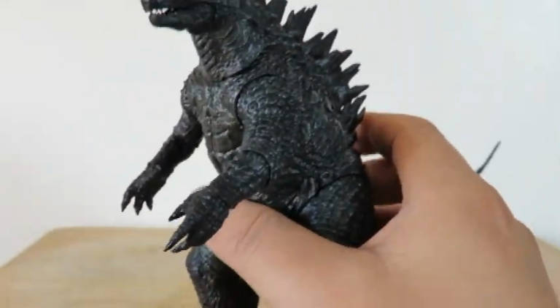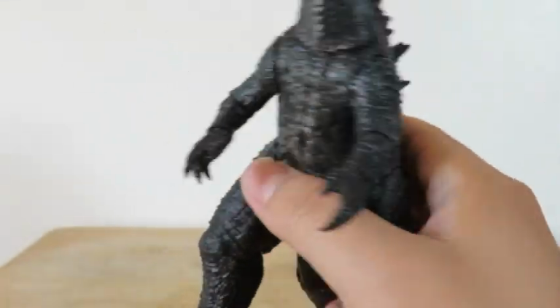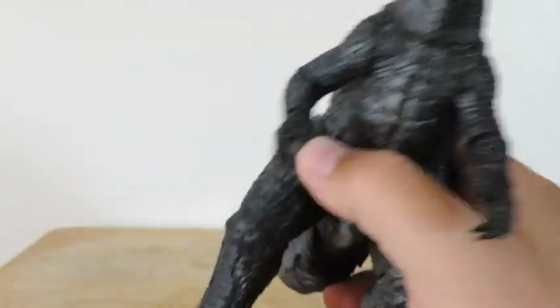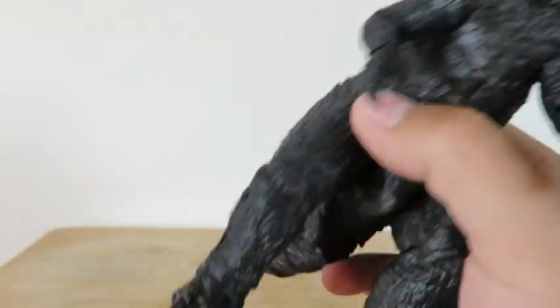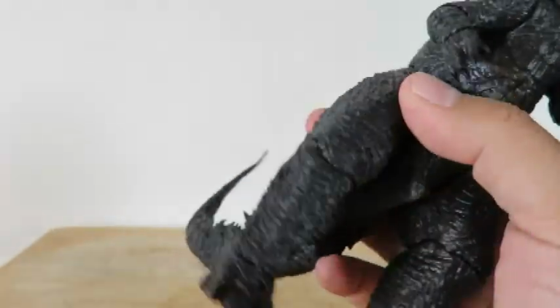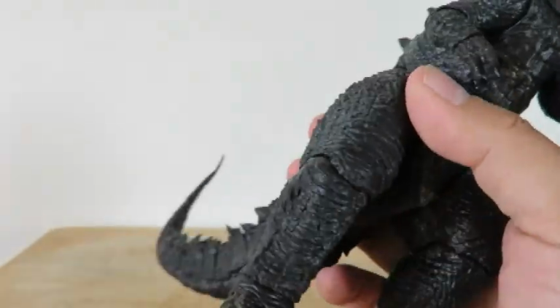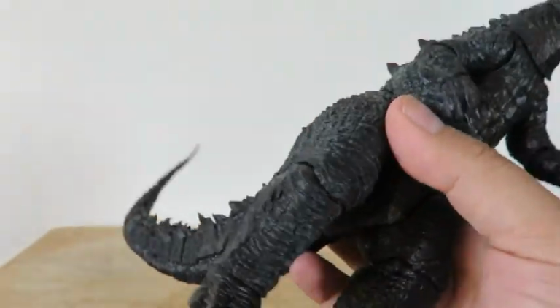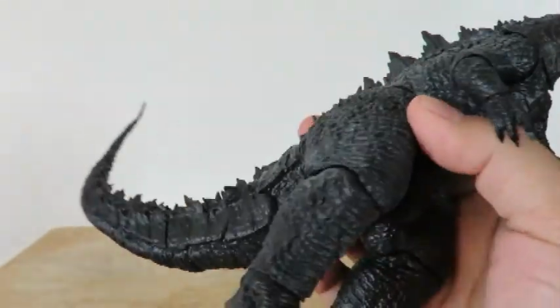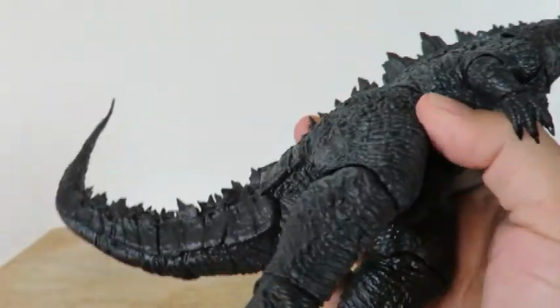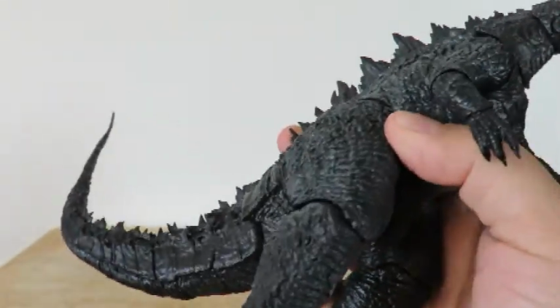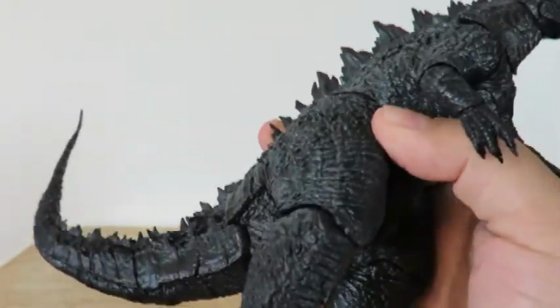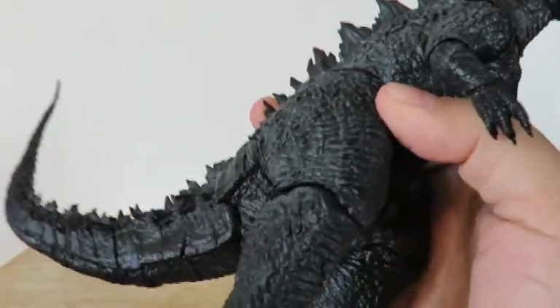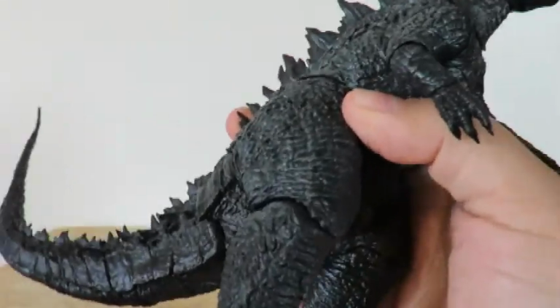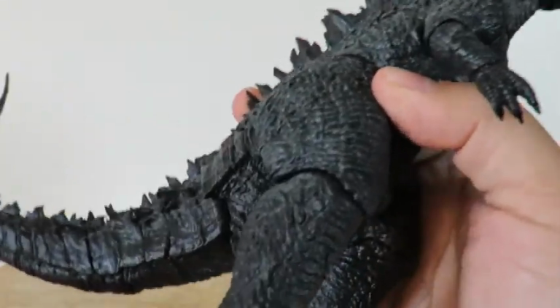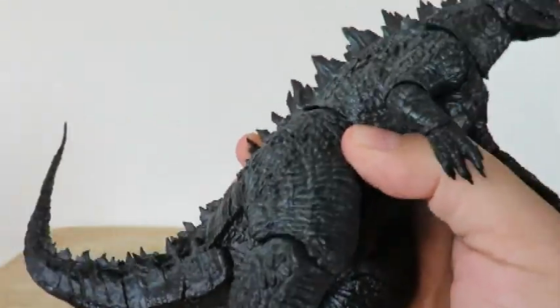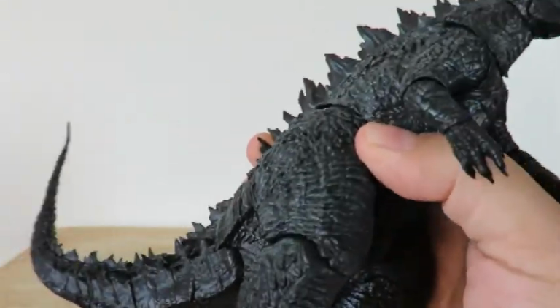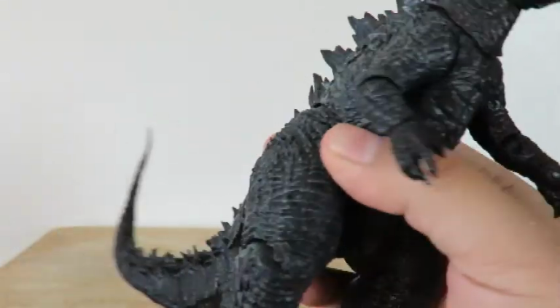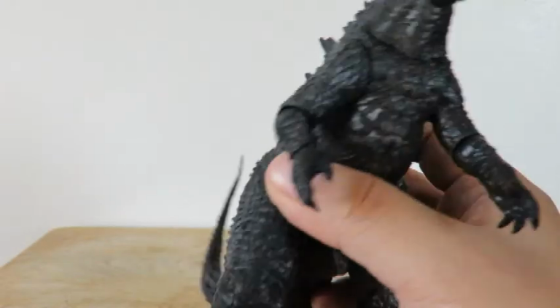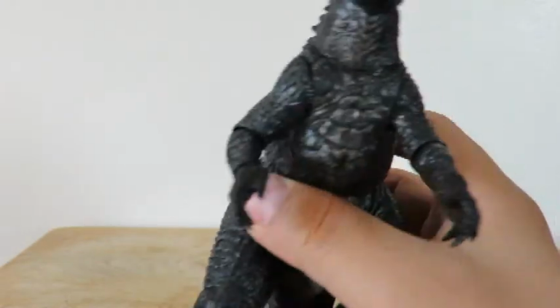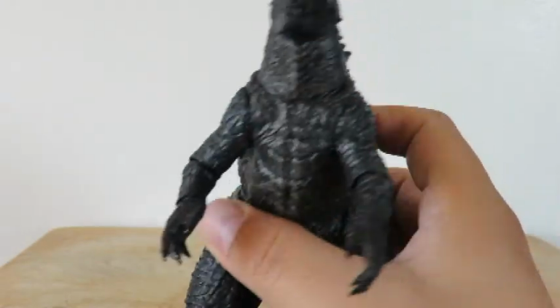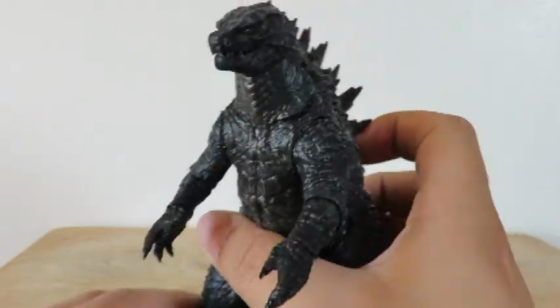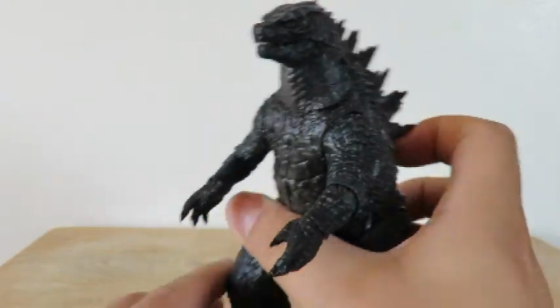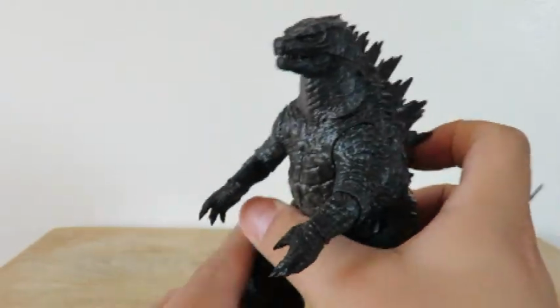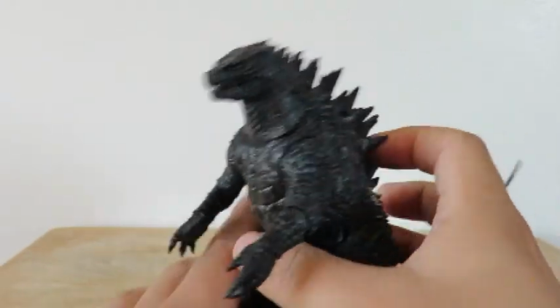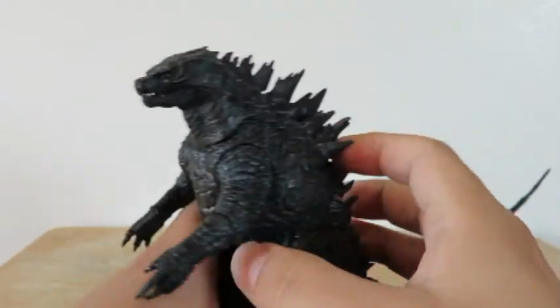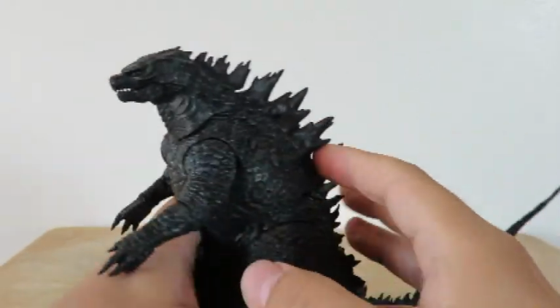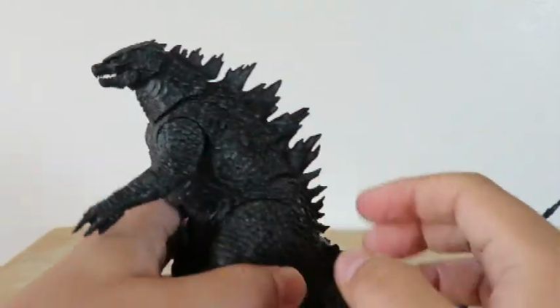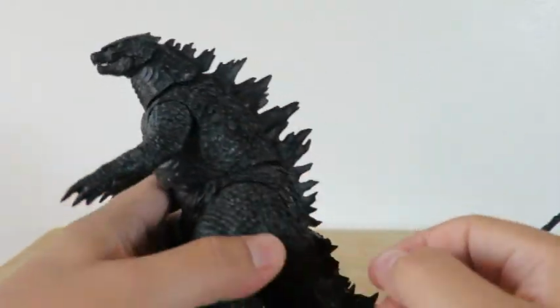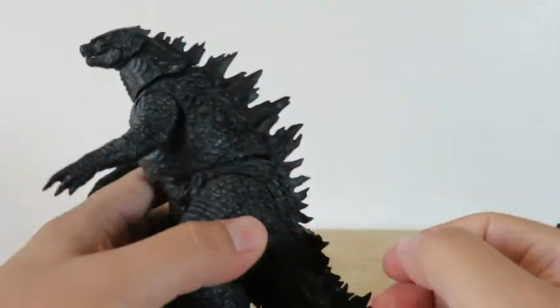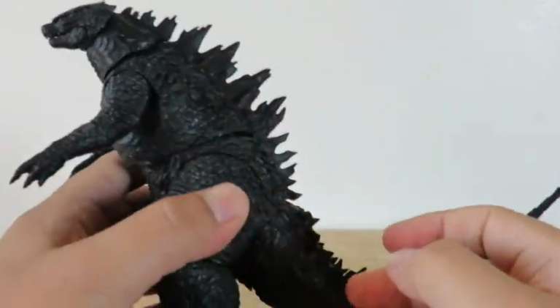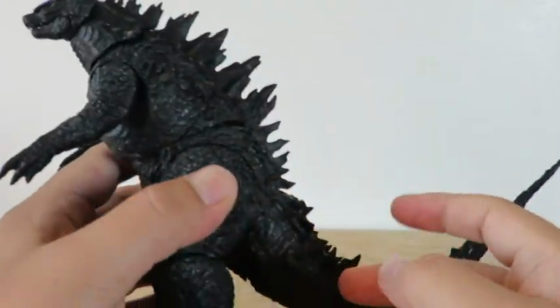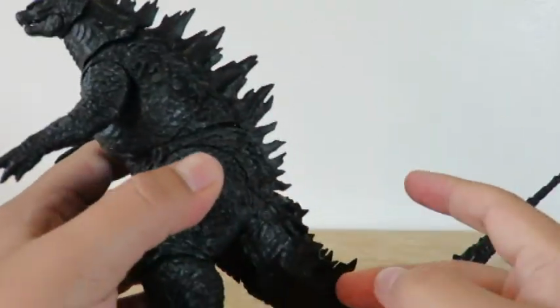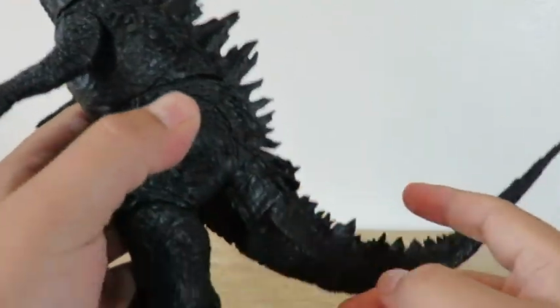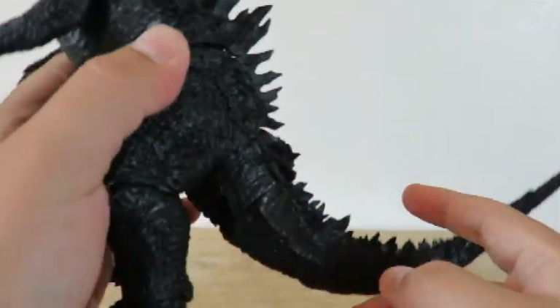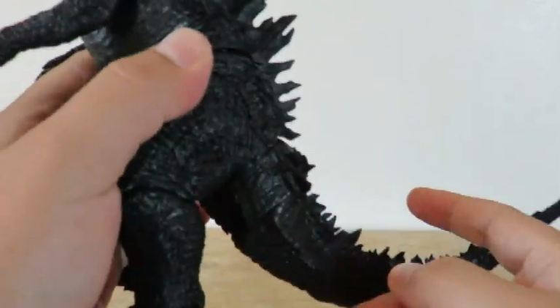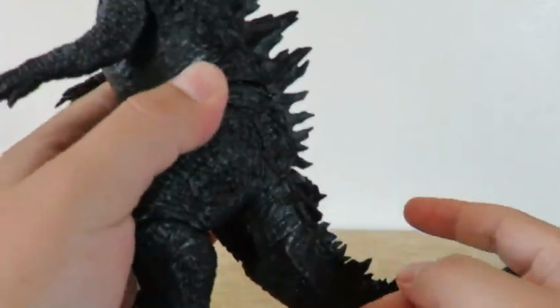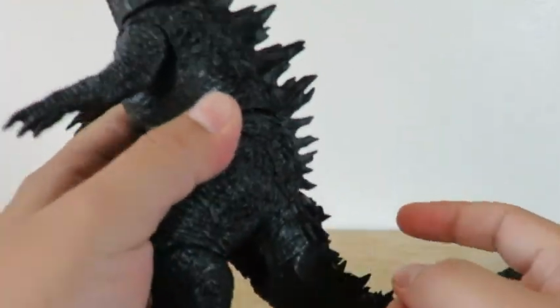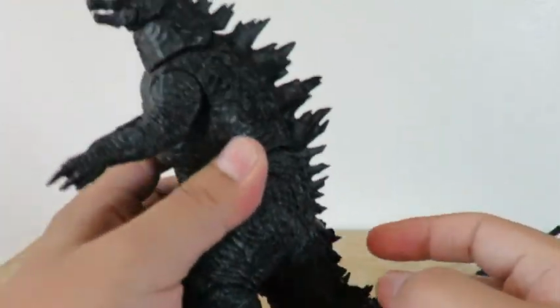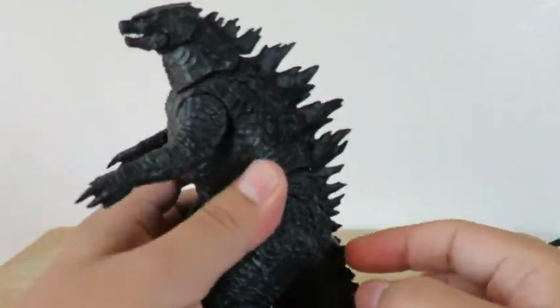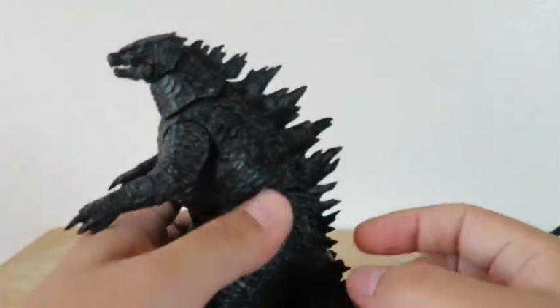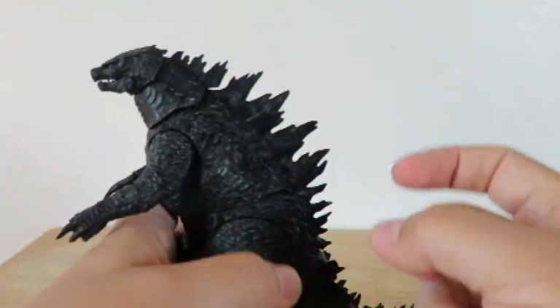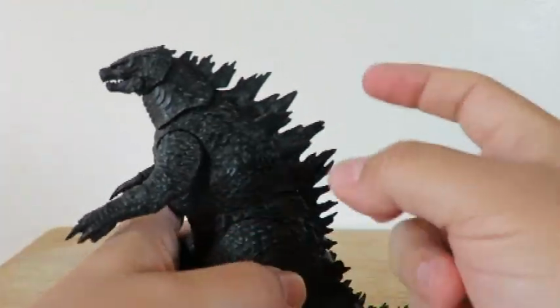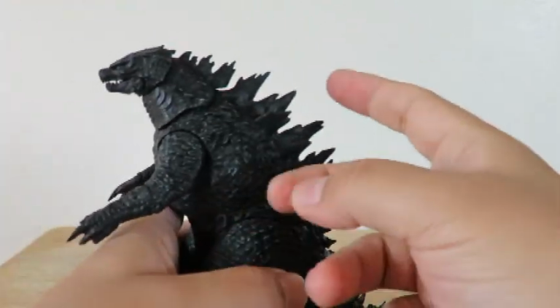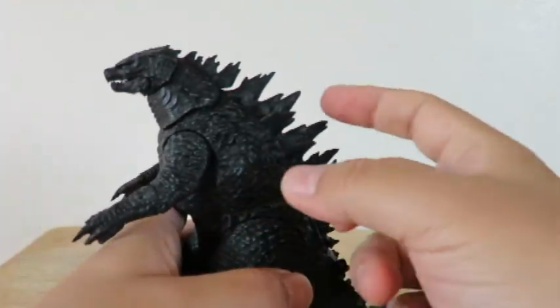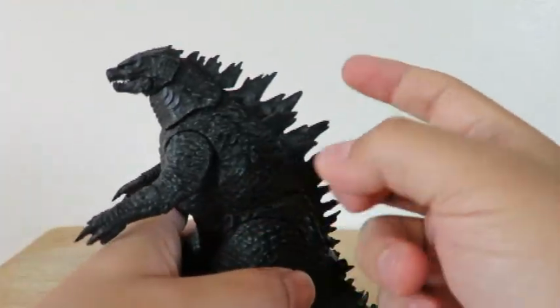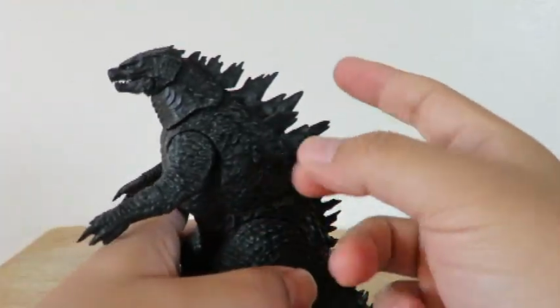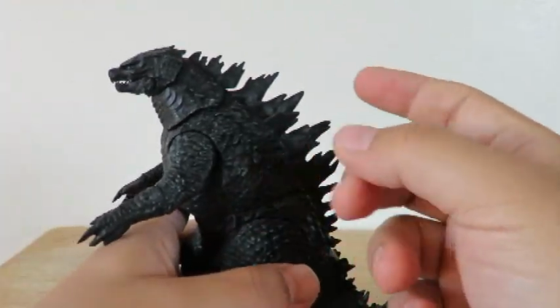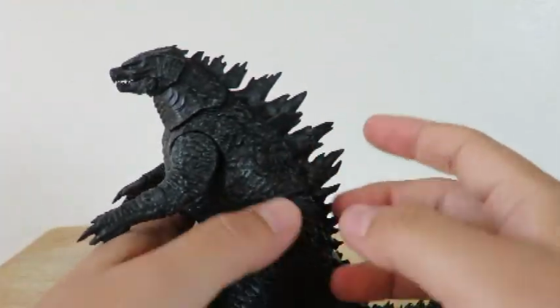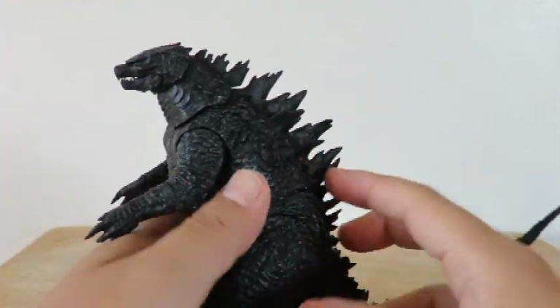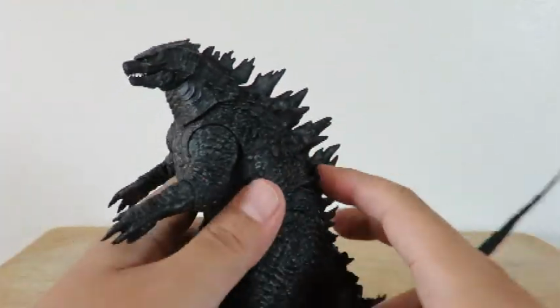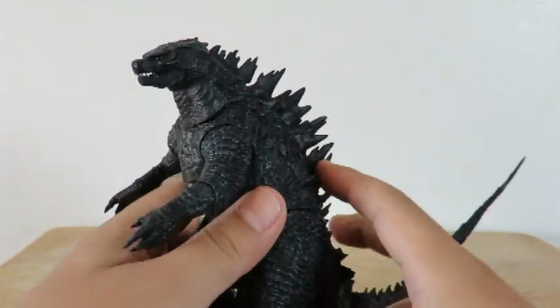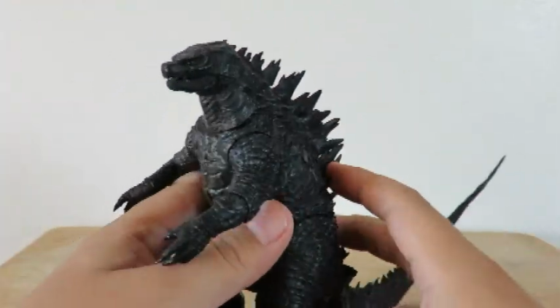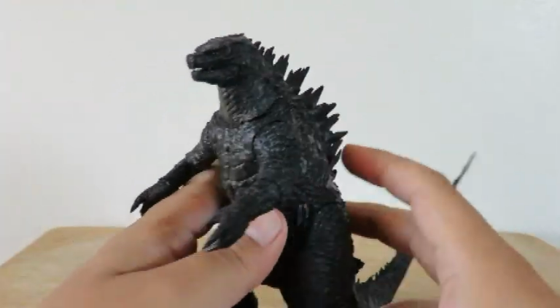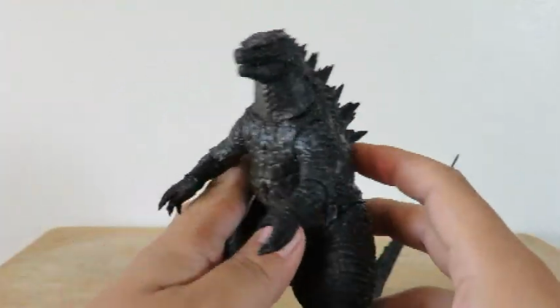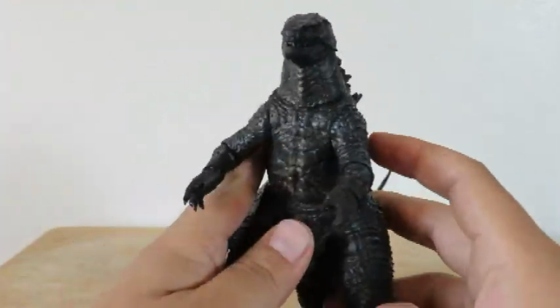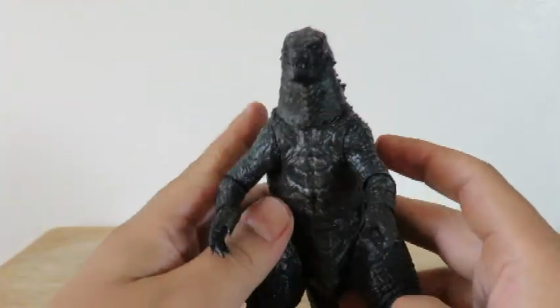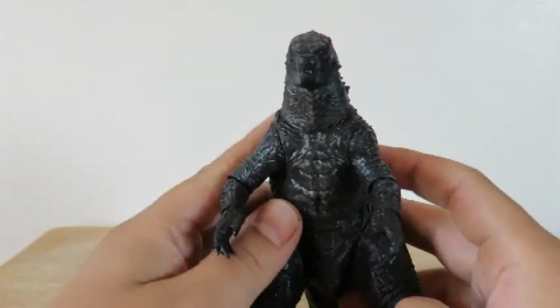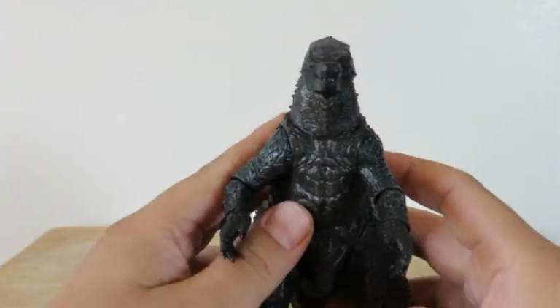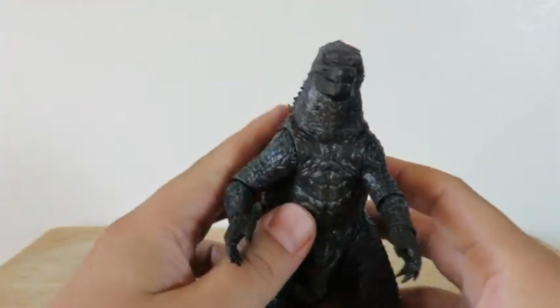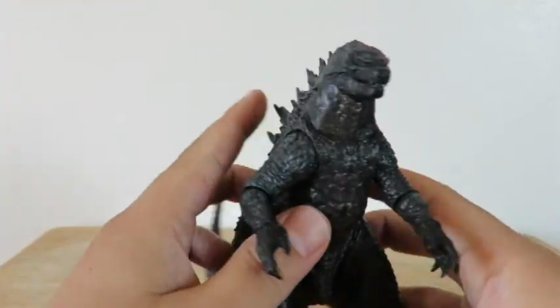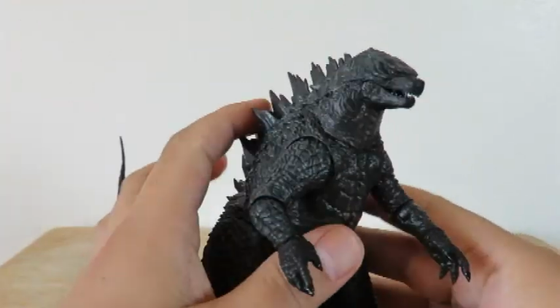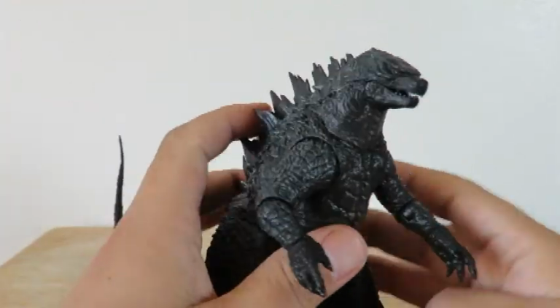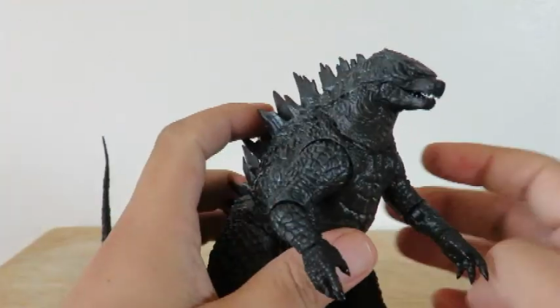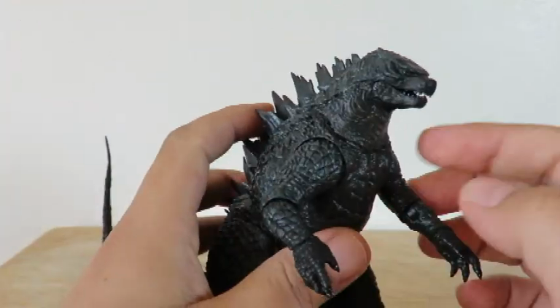He is heavy — he has some real mass to this figure. He is solid, not hollow at all.